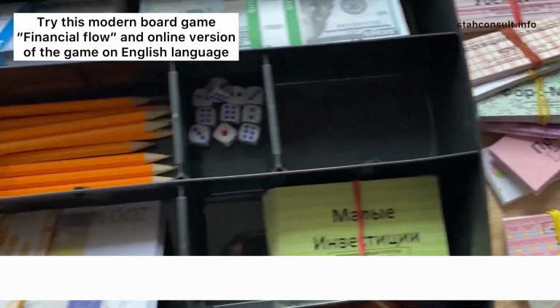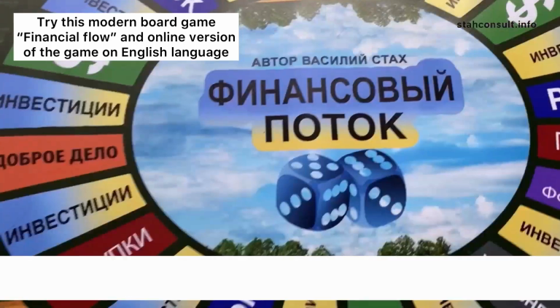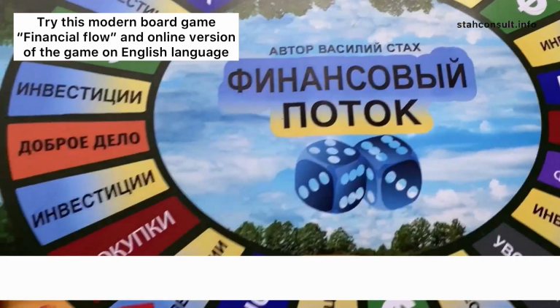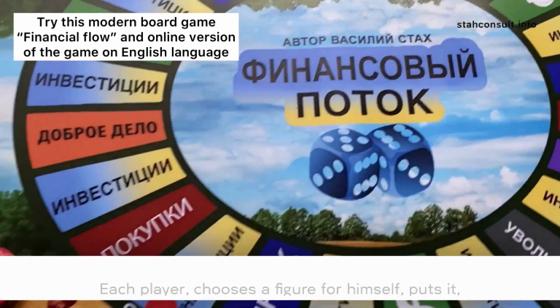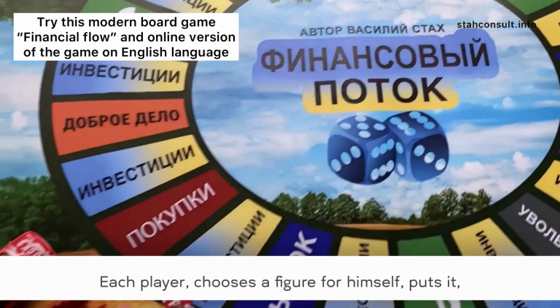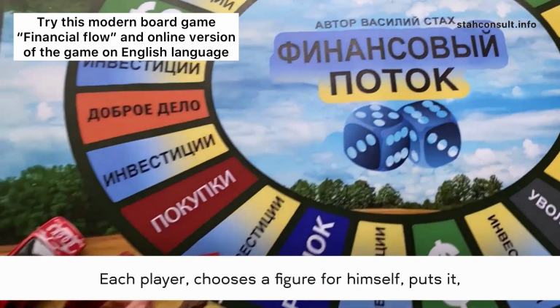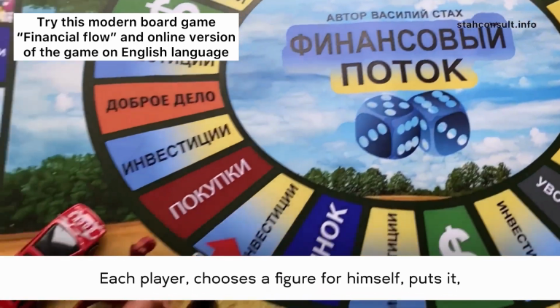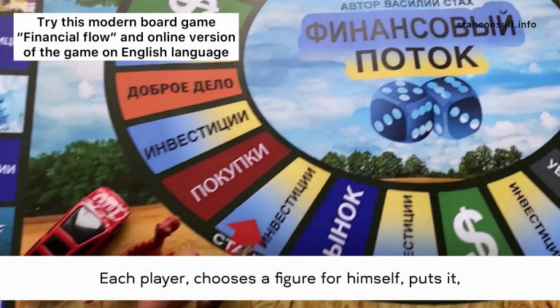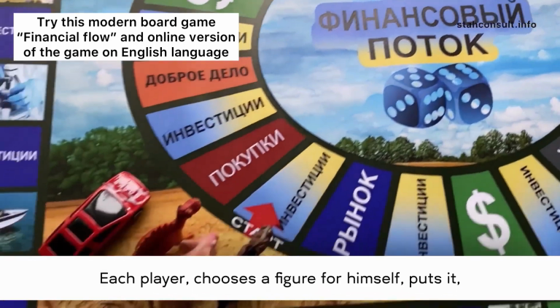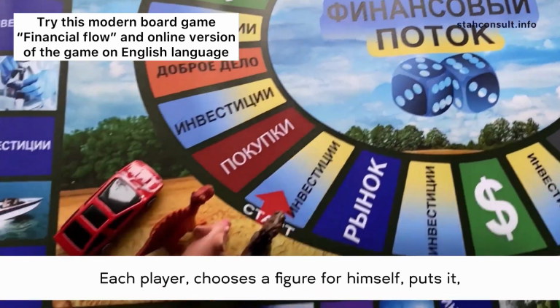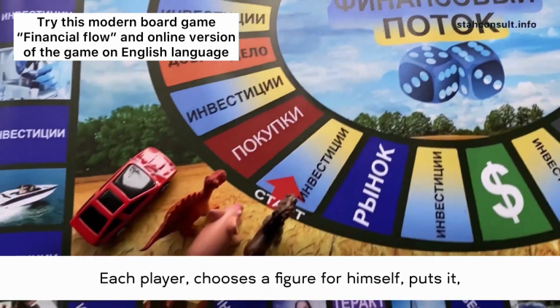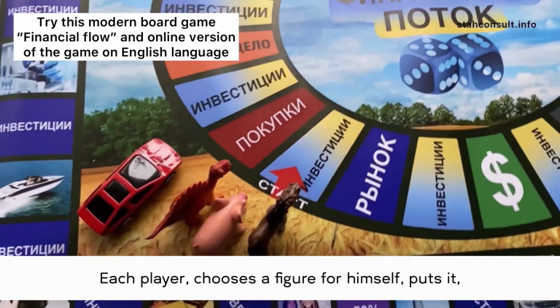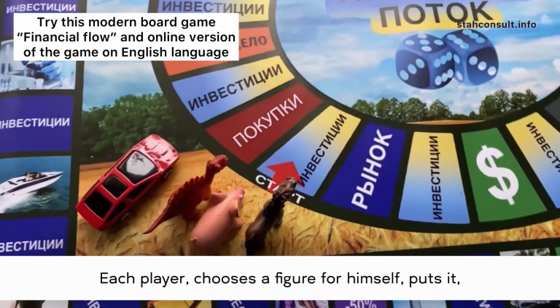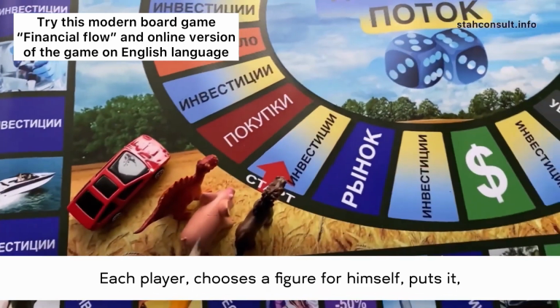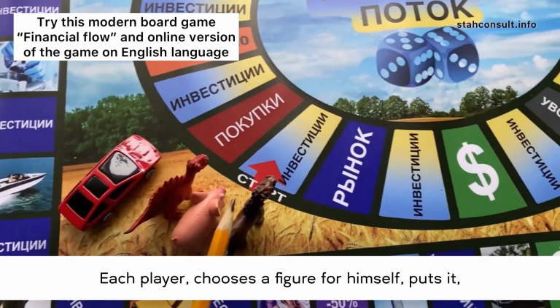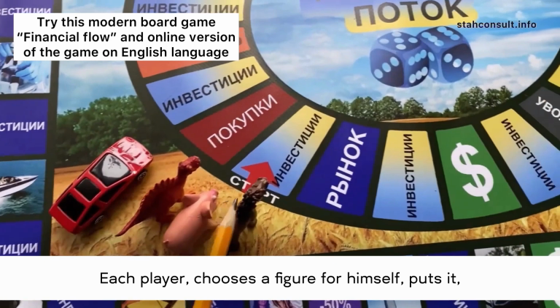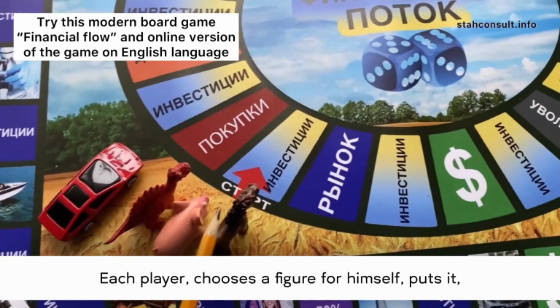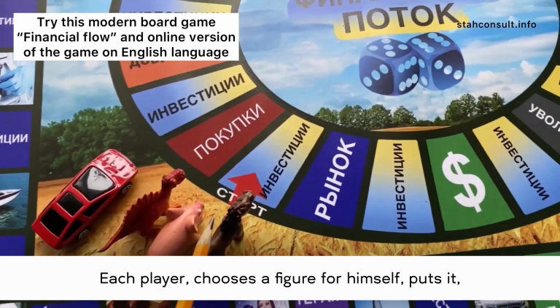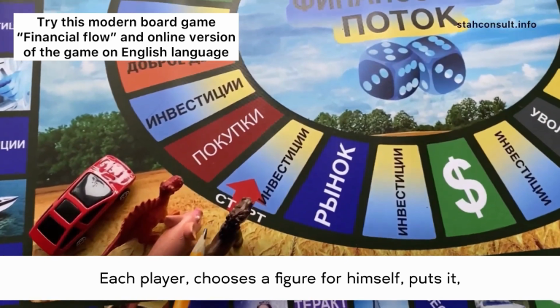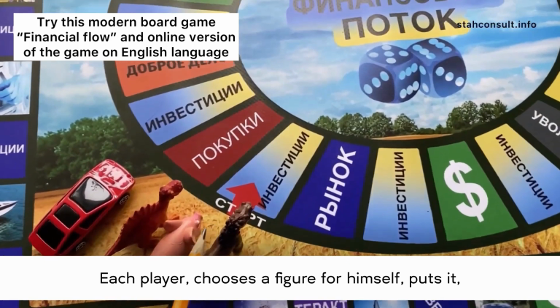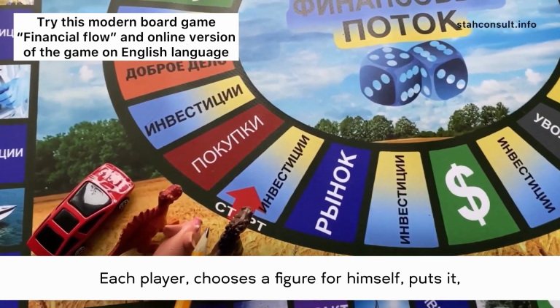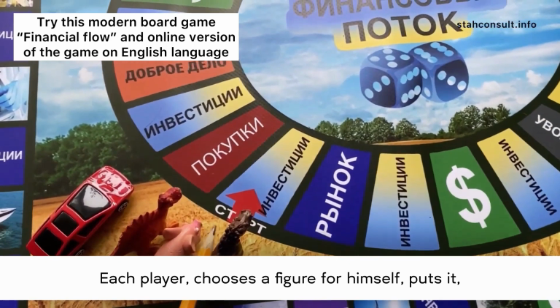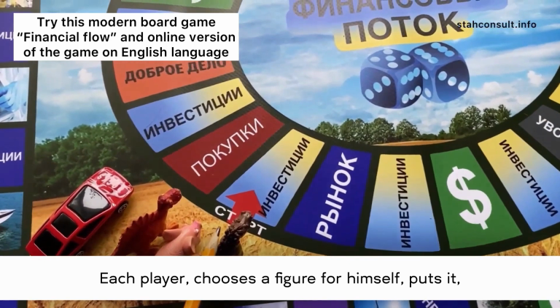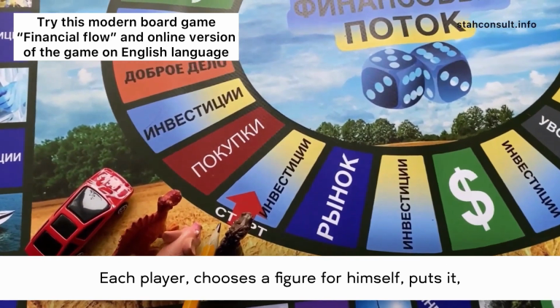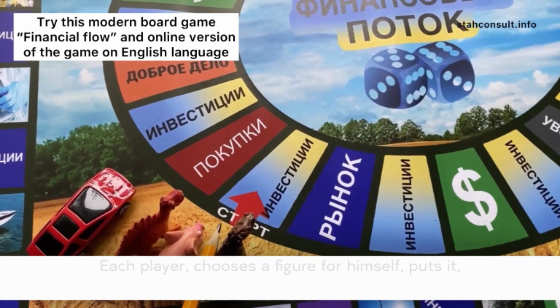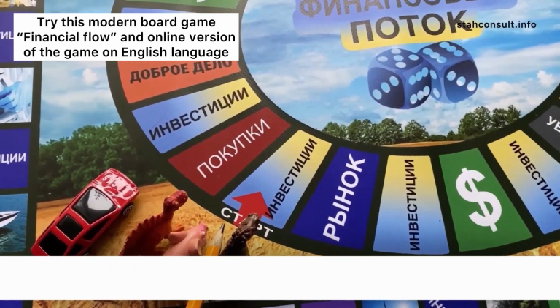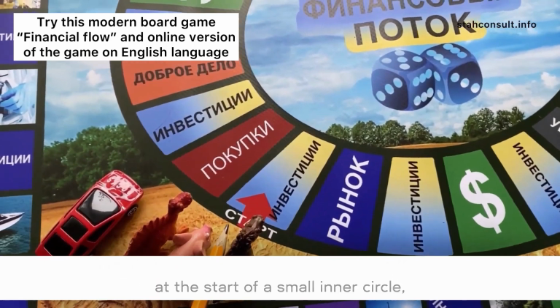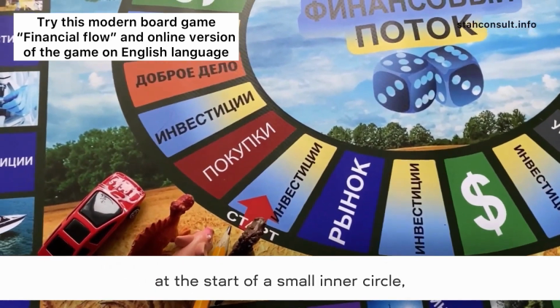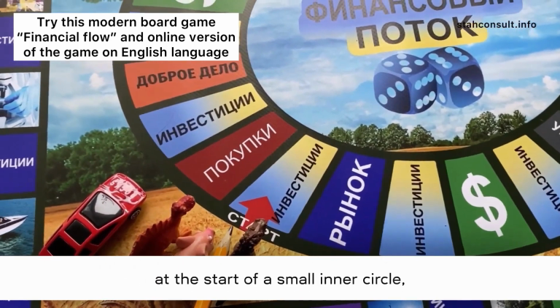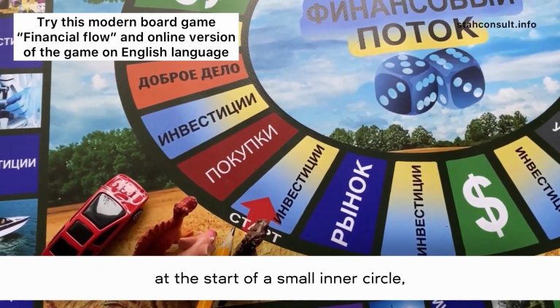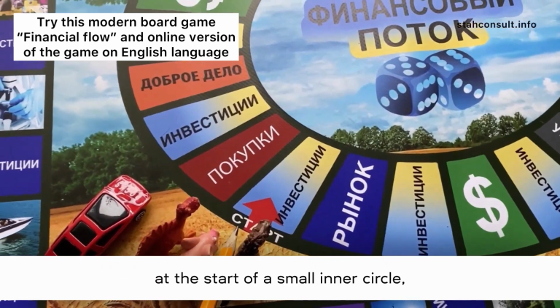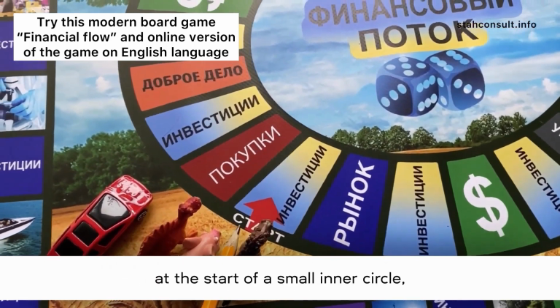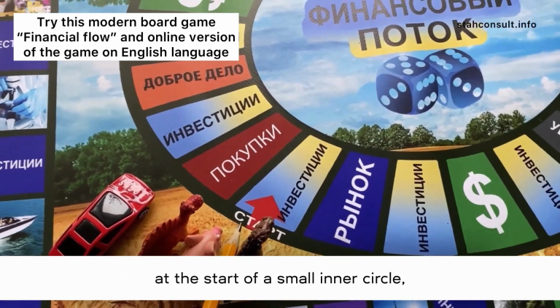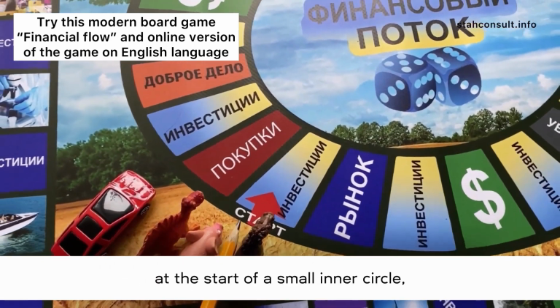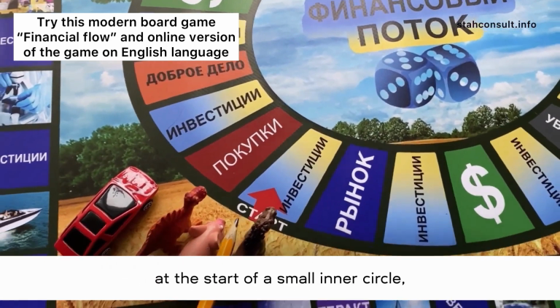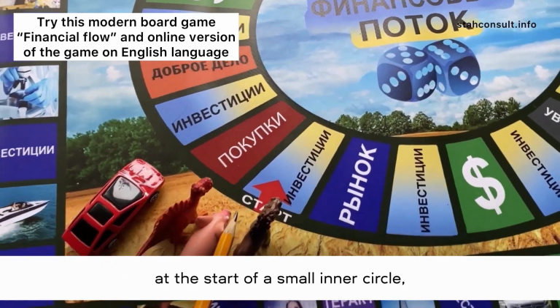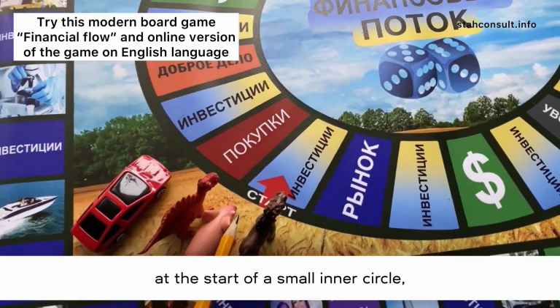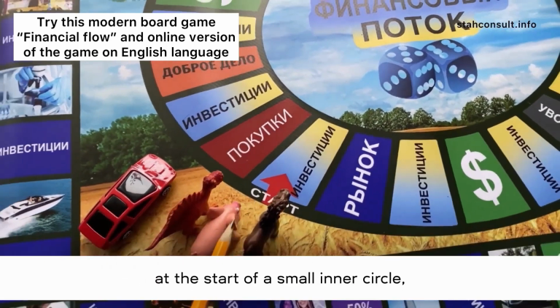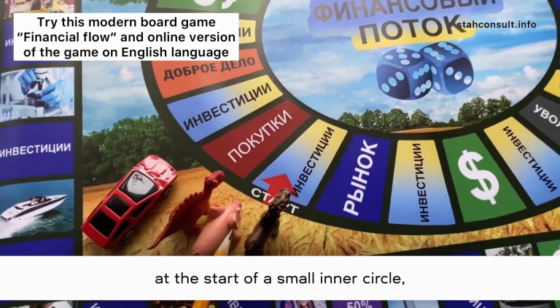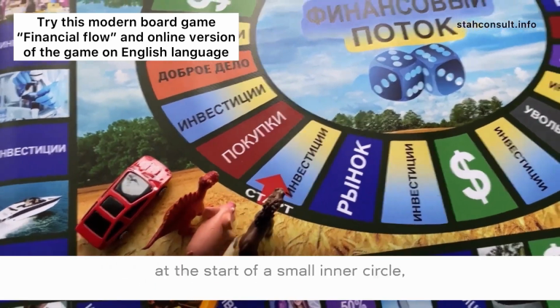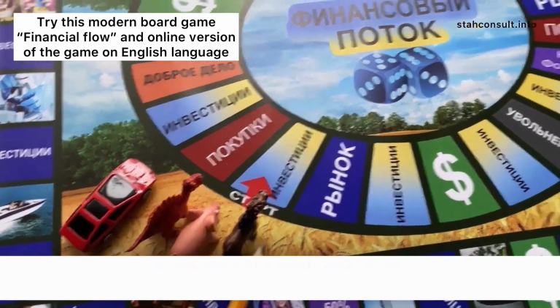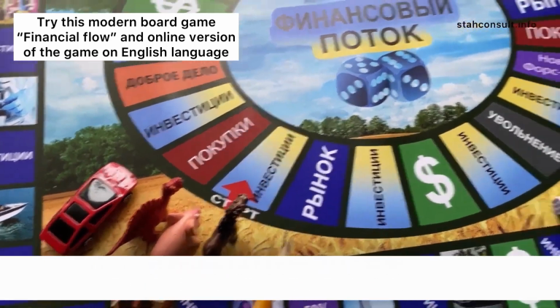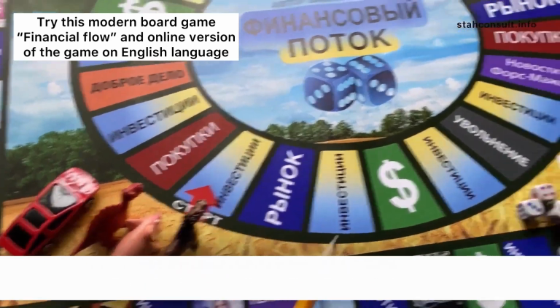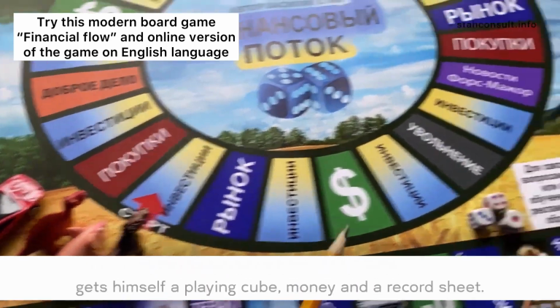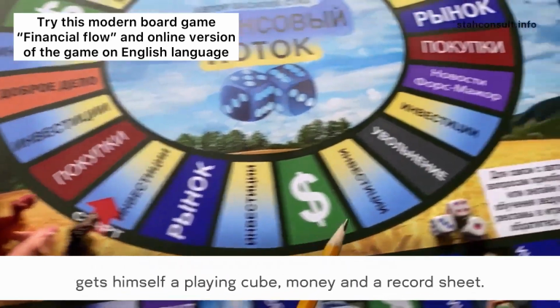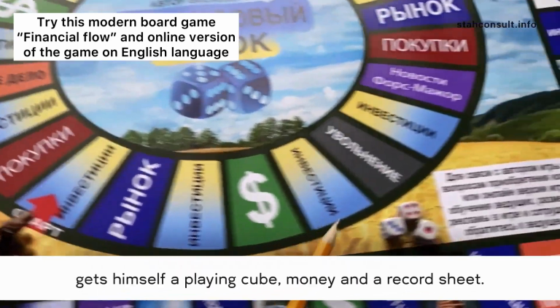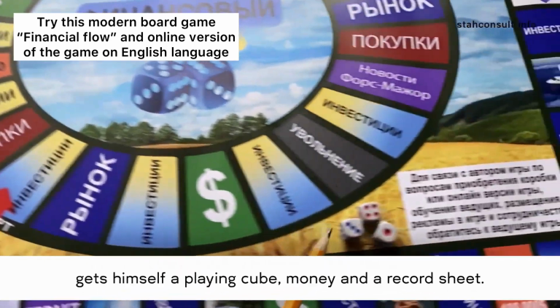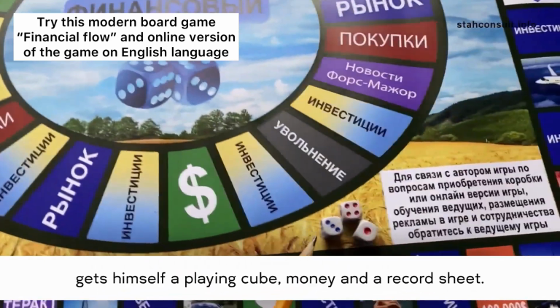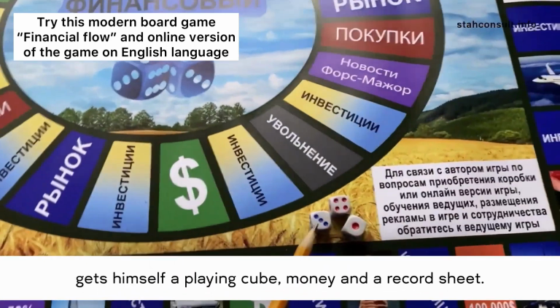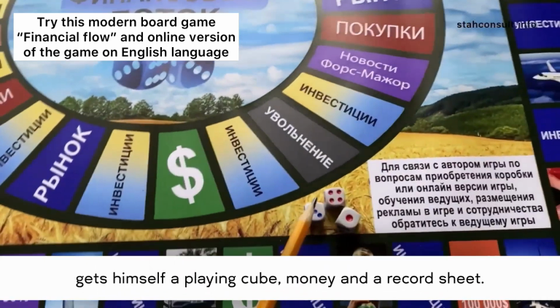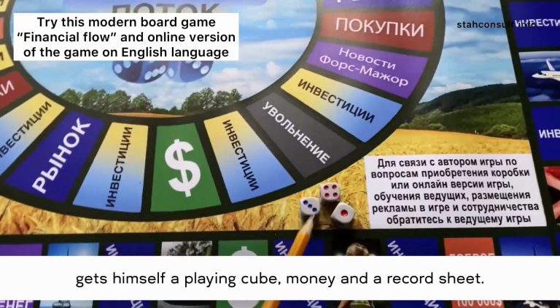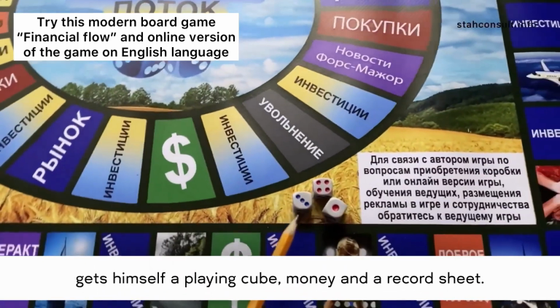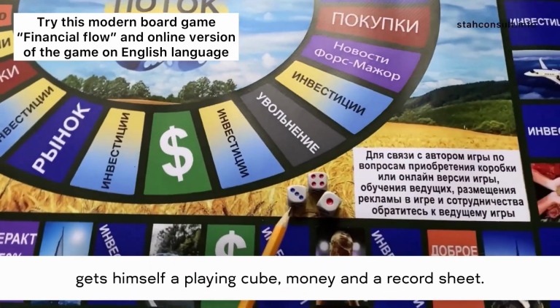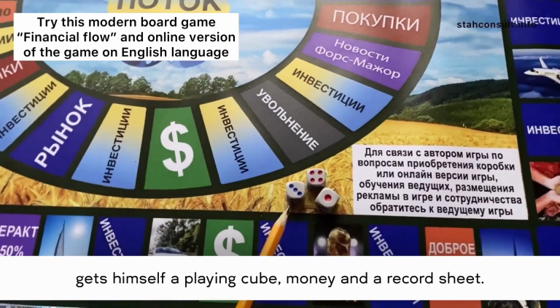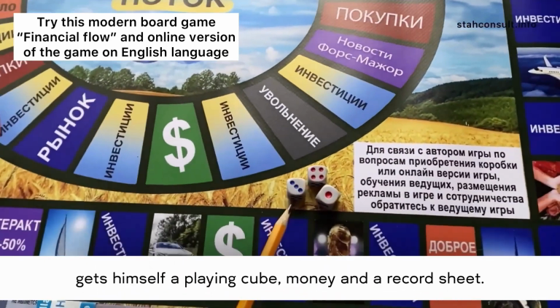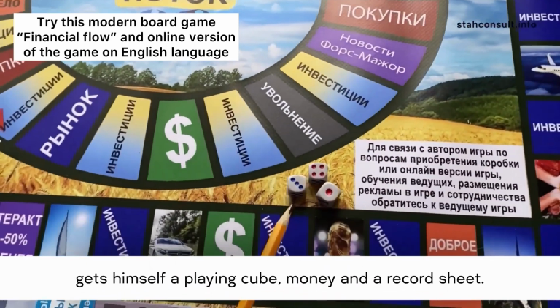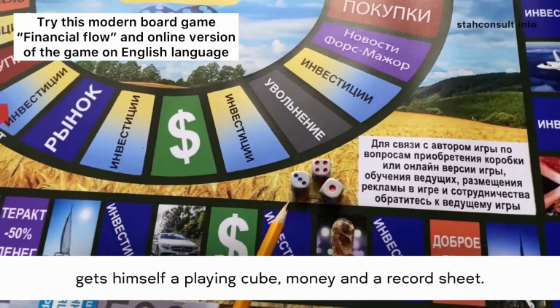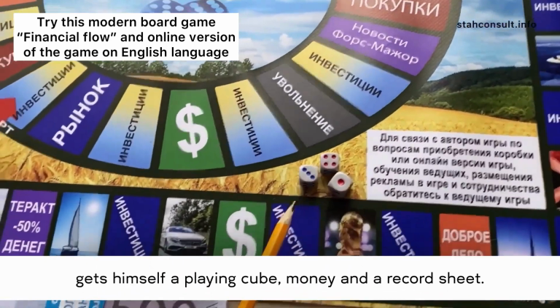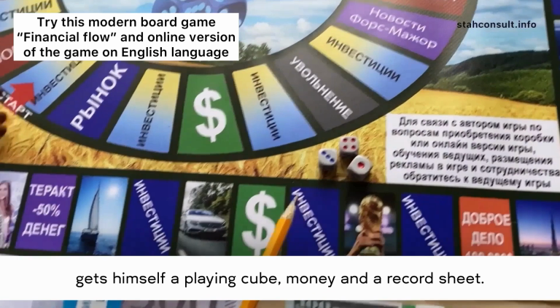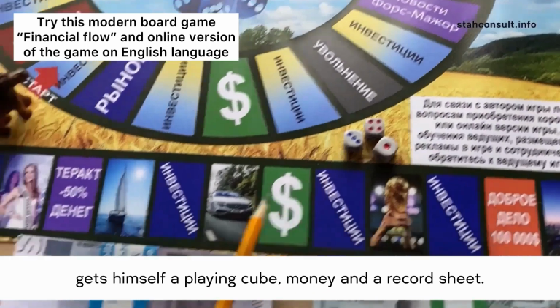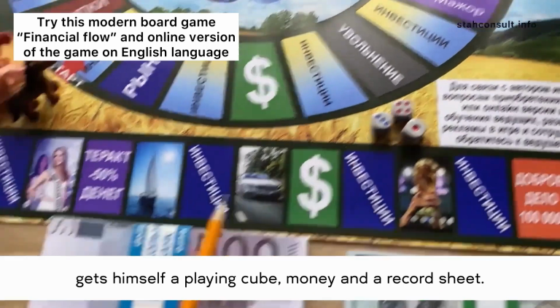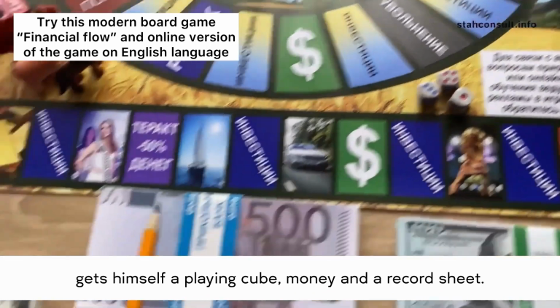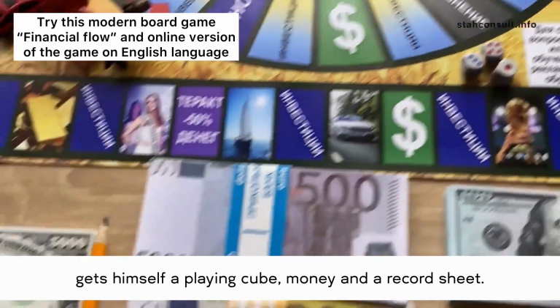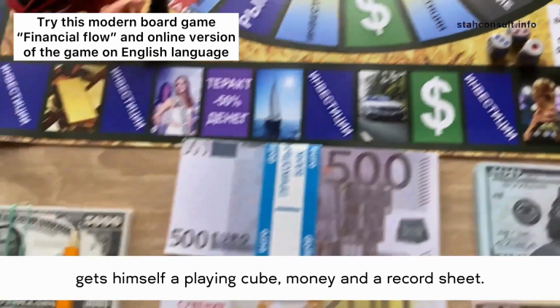Each player chooses a figure for himself, puts it at the start of the small inner circle, gets himself a cube, money, and a record sheet.